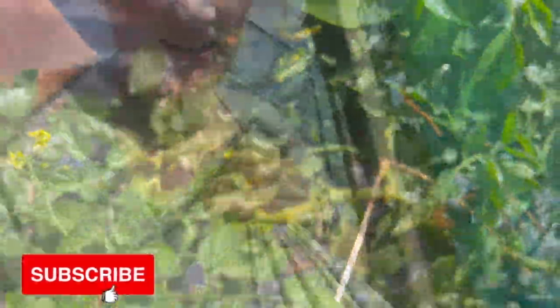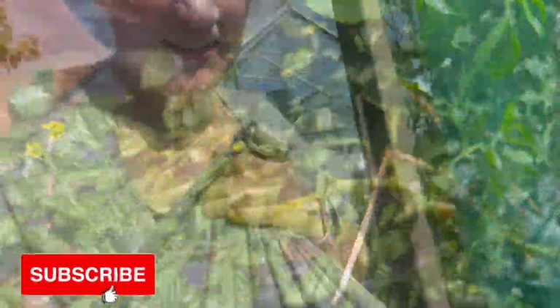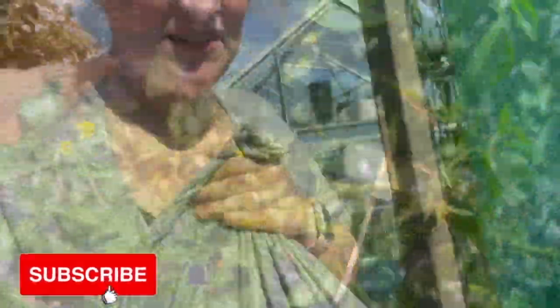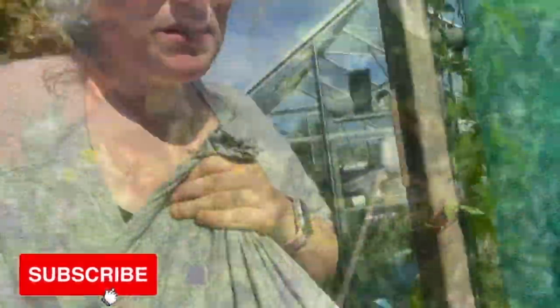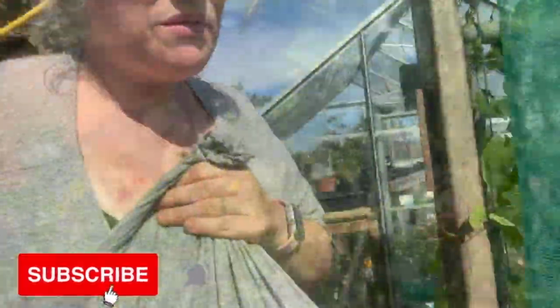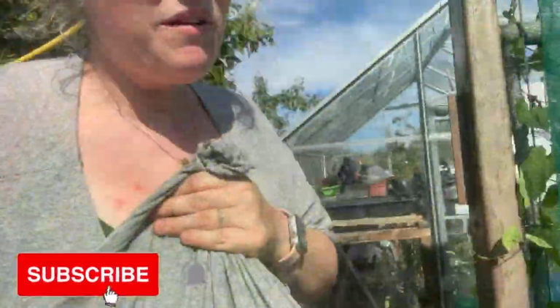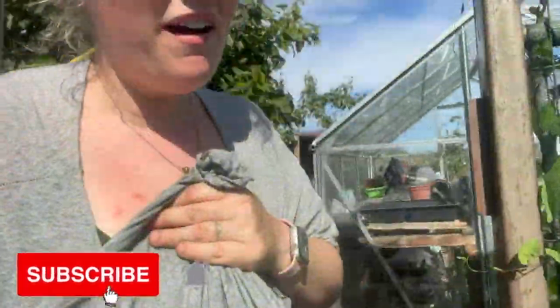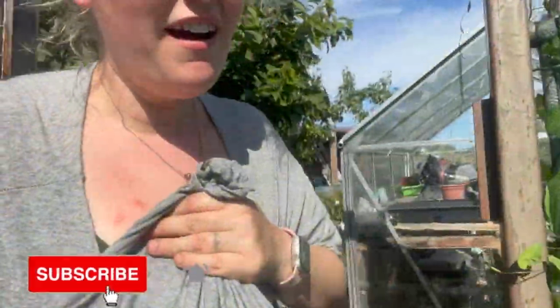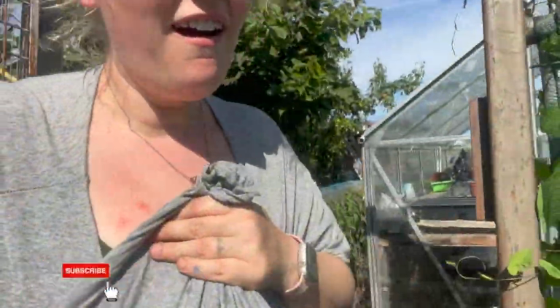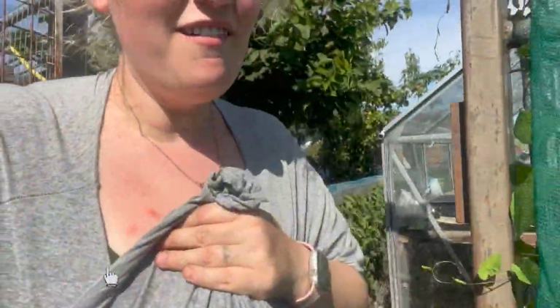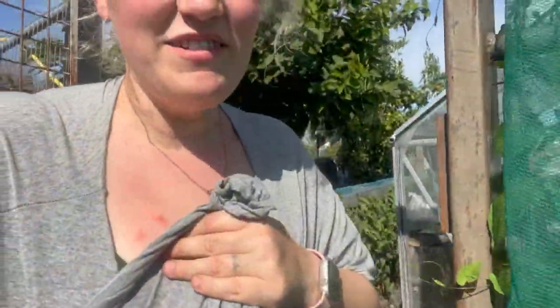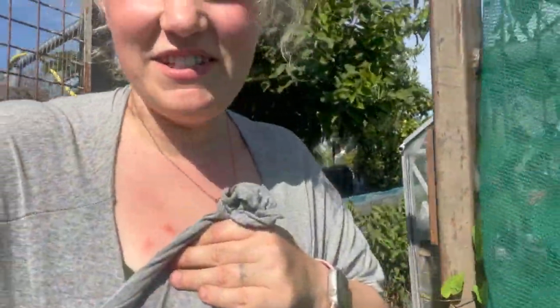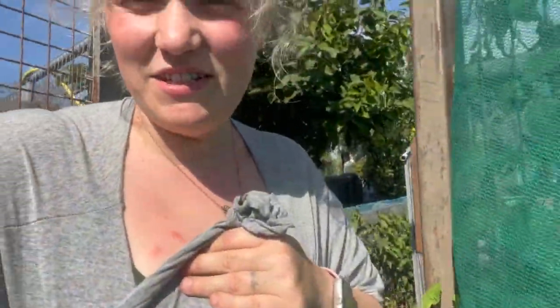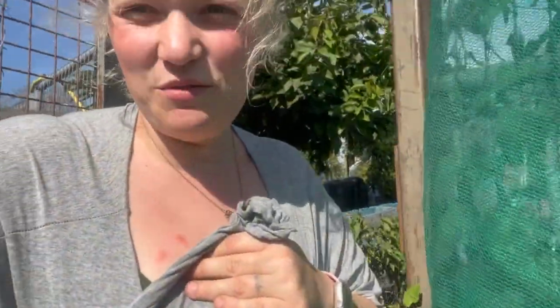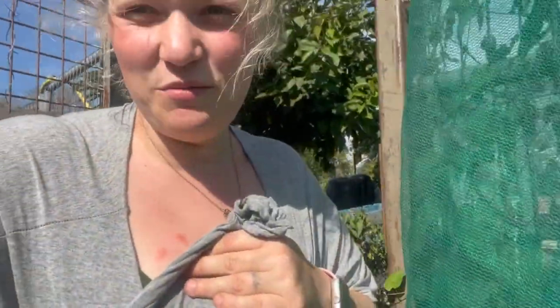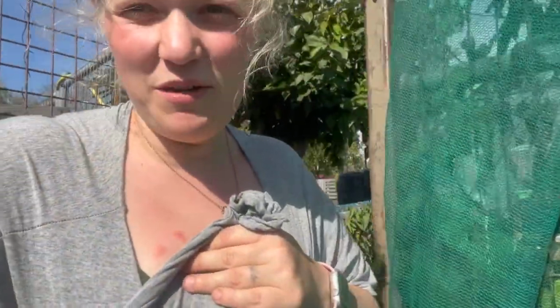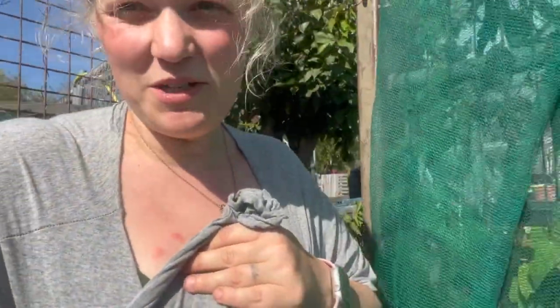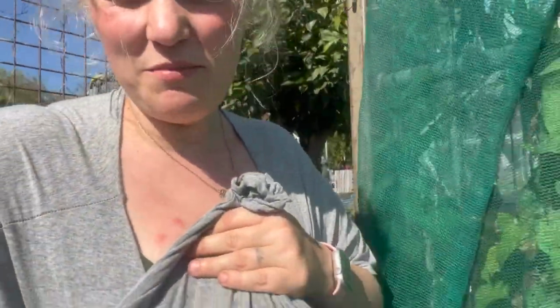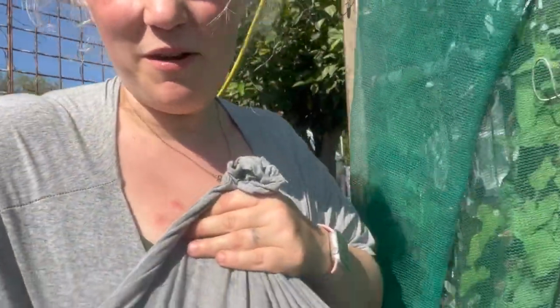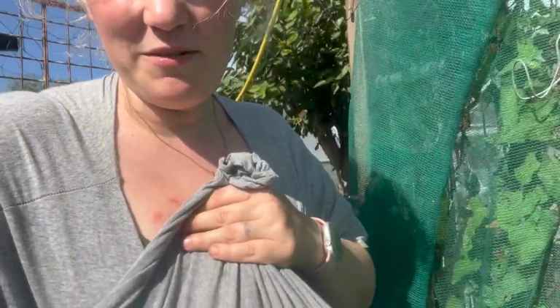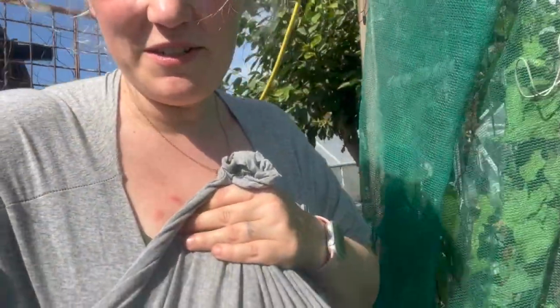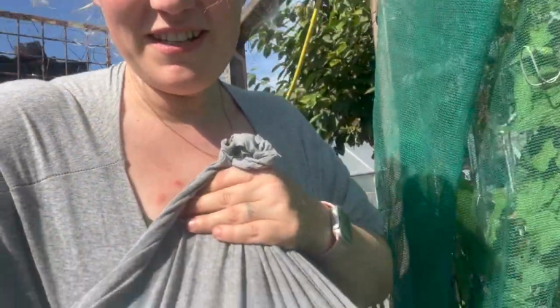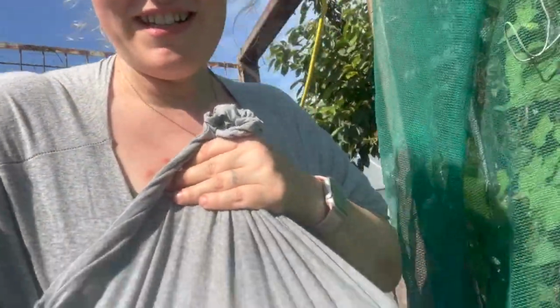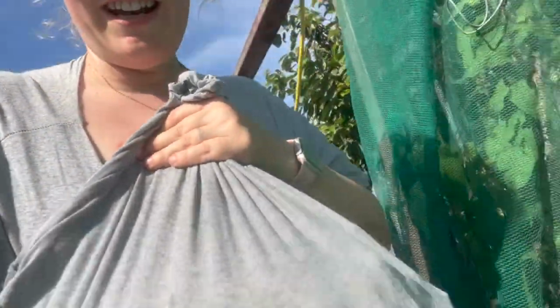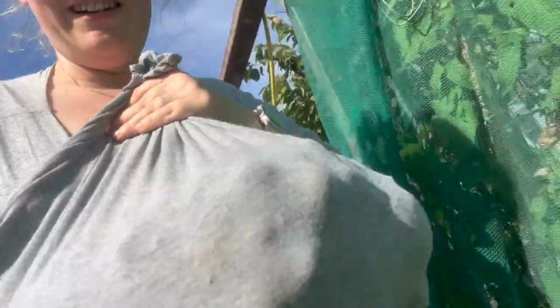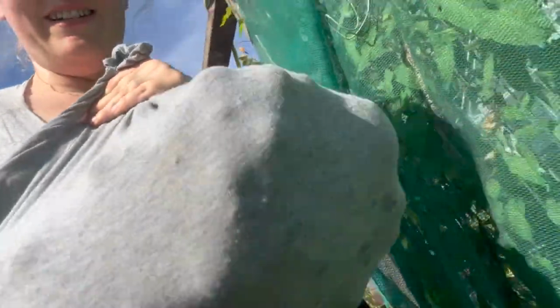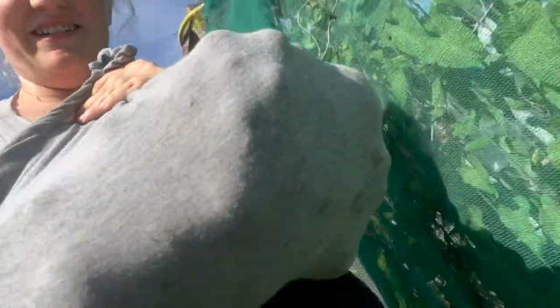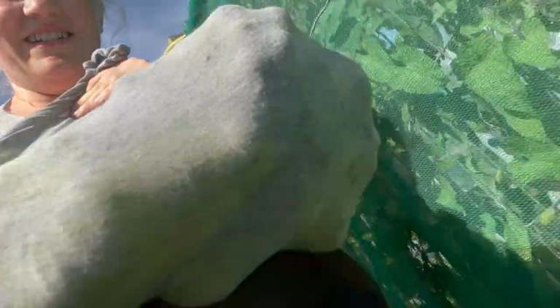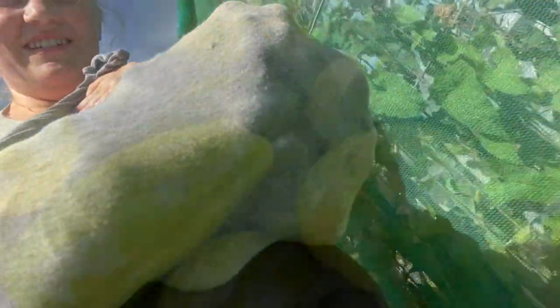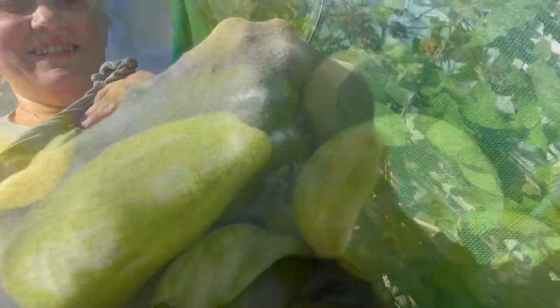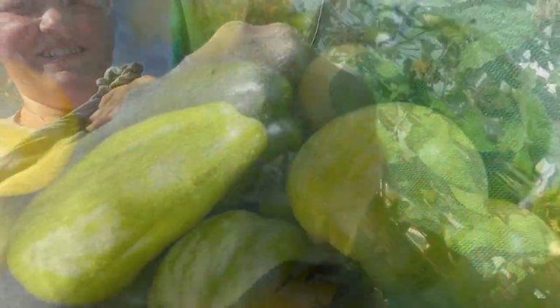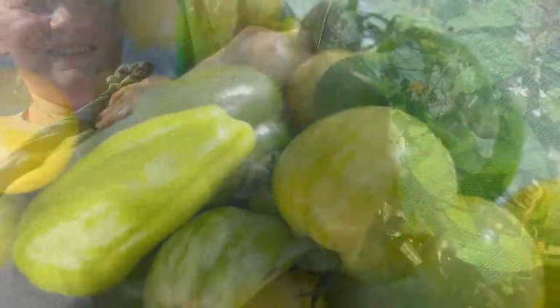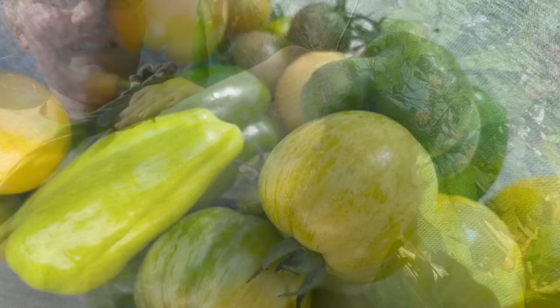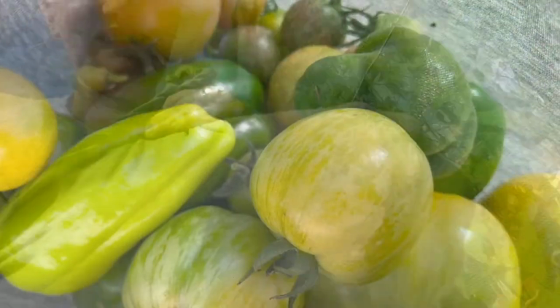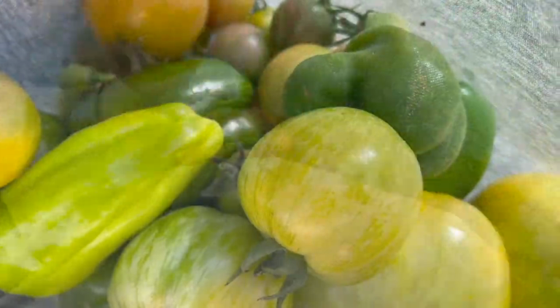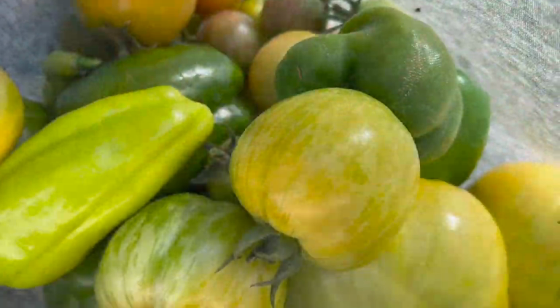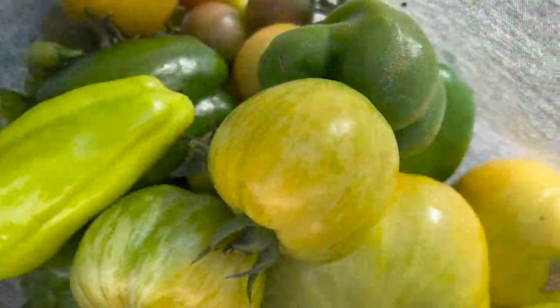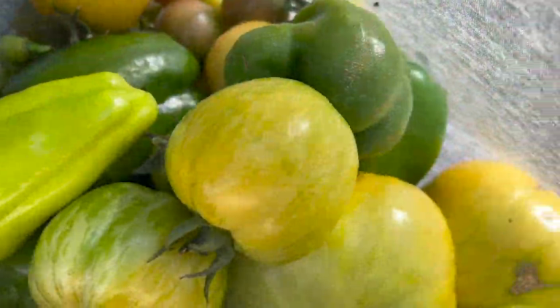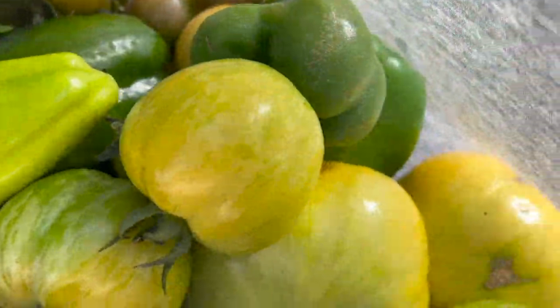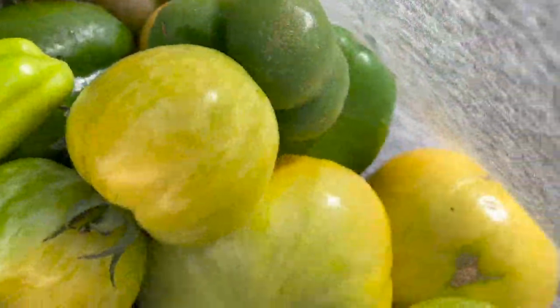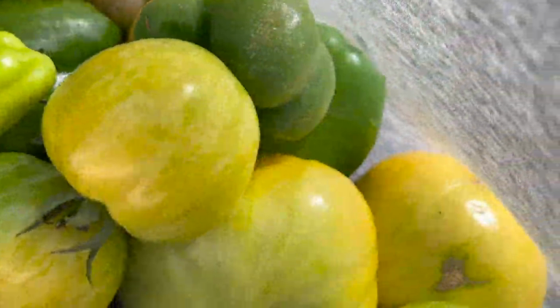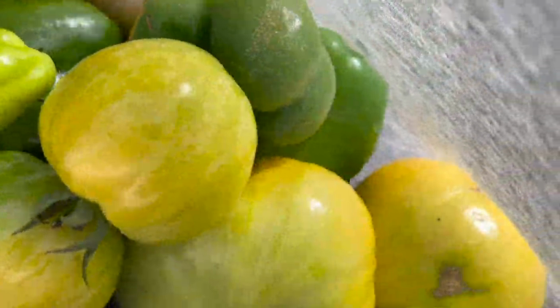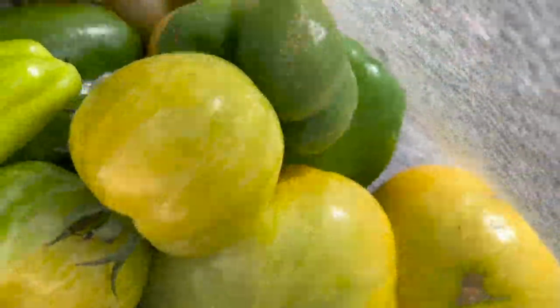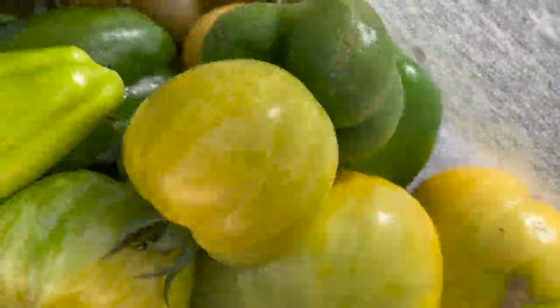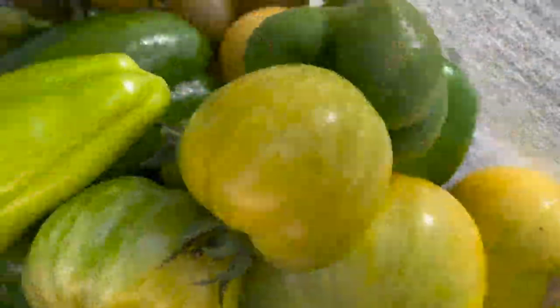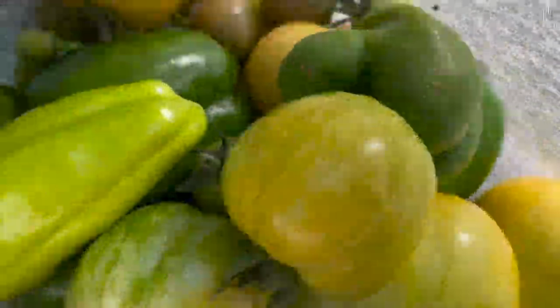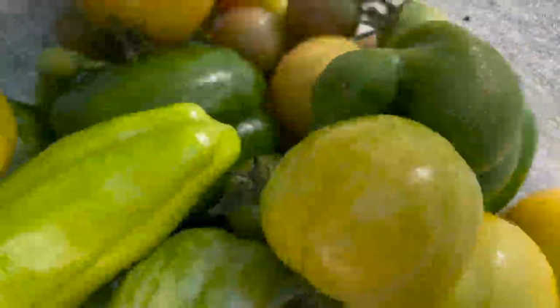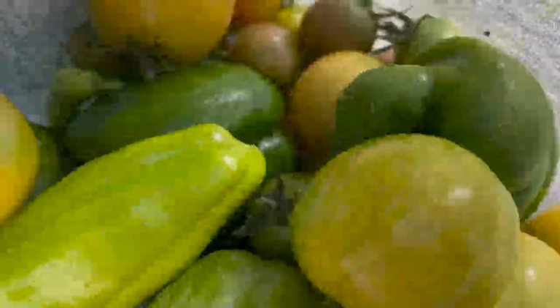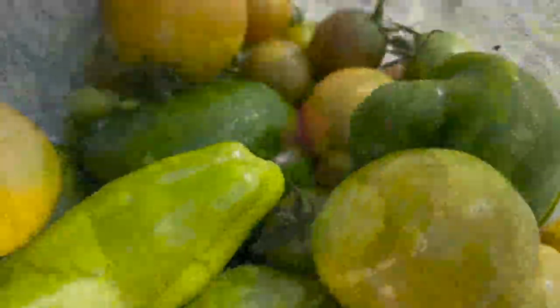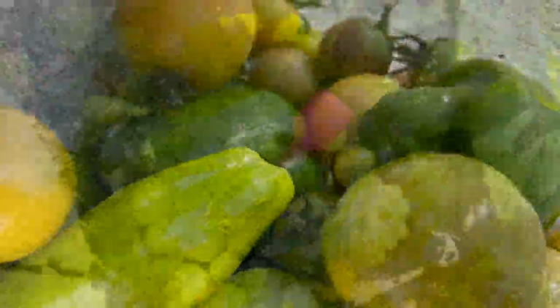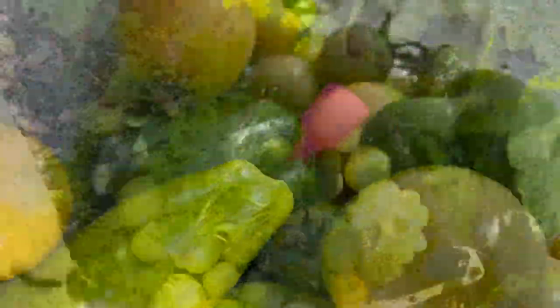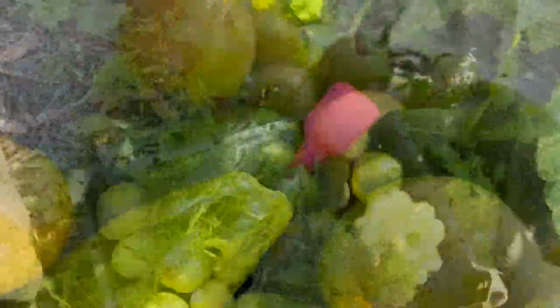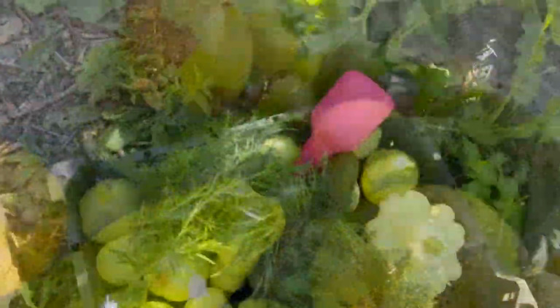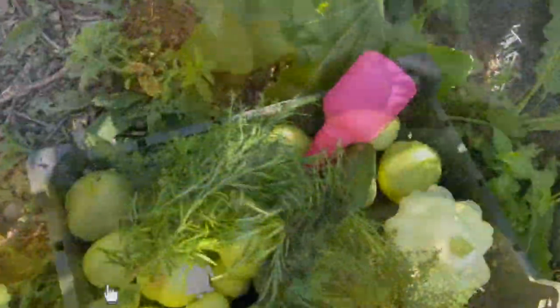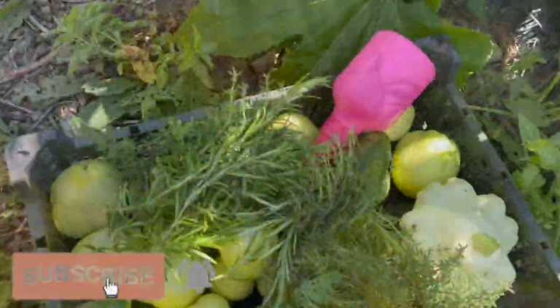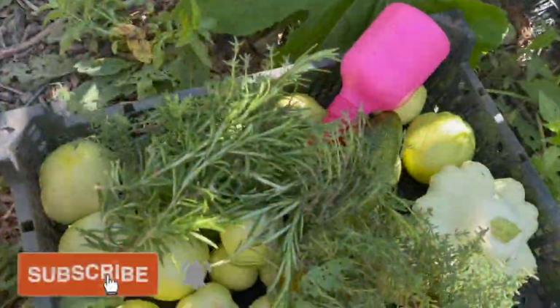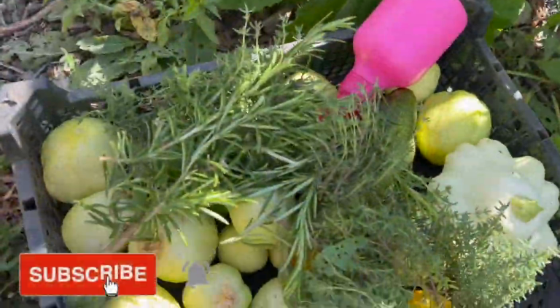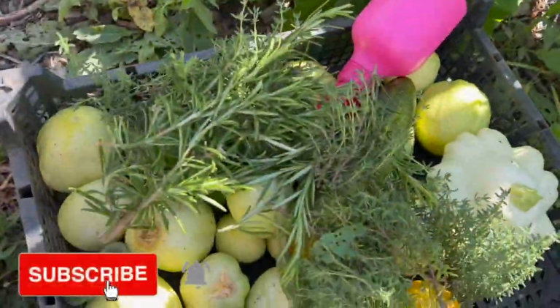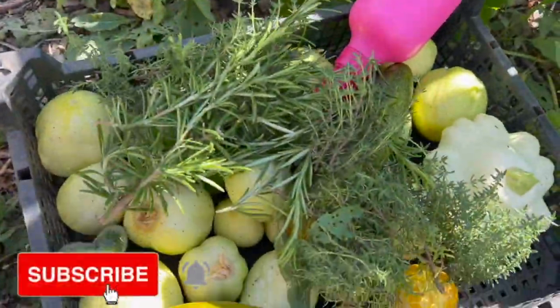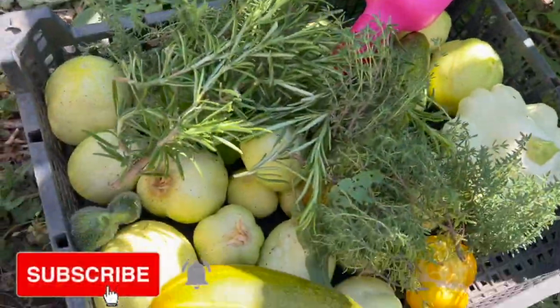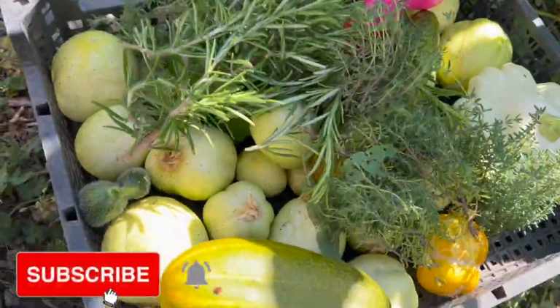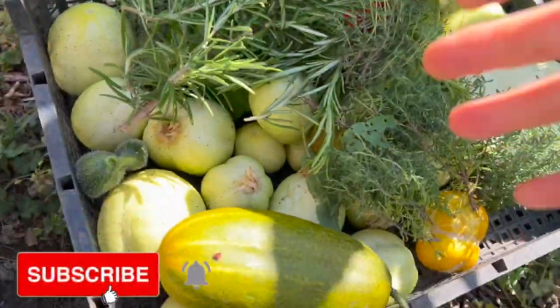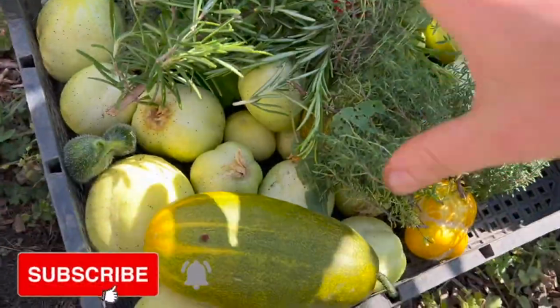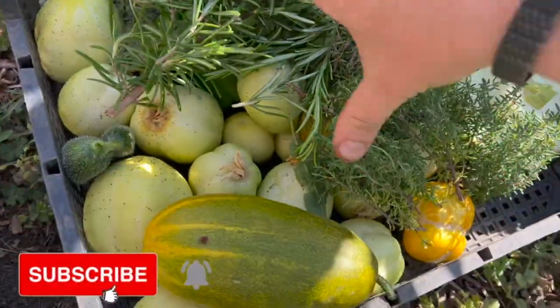I harvested all my tomatoes yesterday — look, it's a lot of tomatoes. I need to make room.